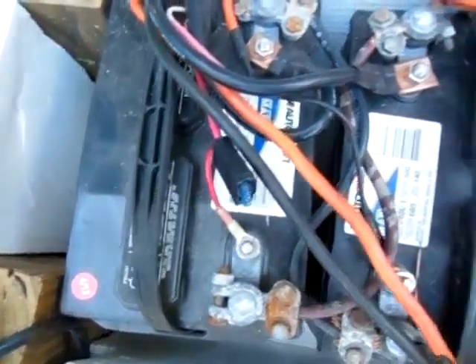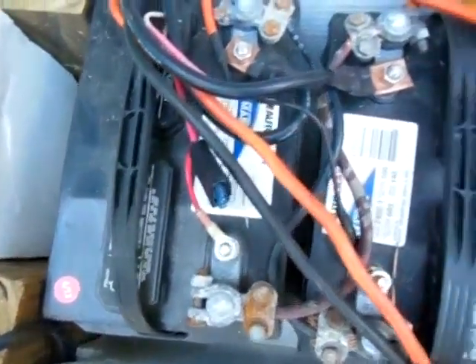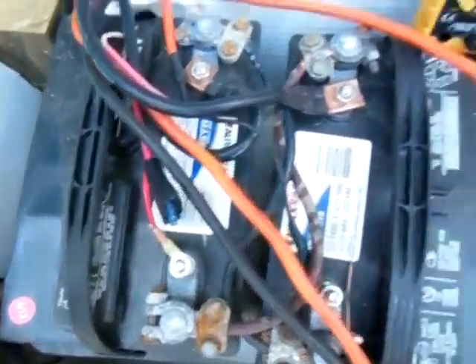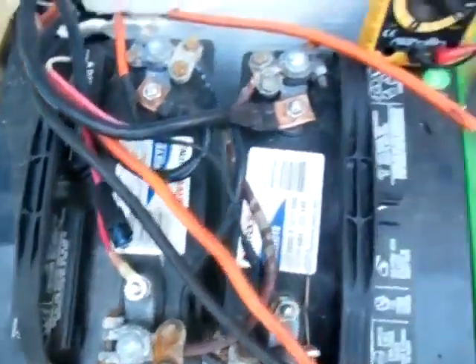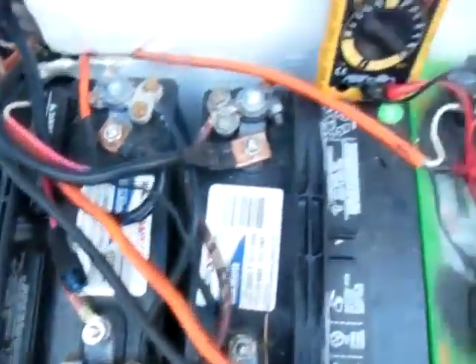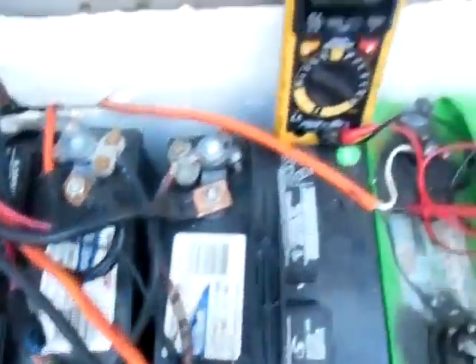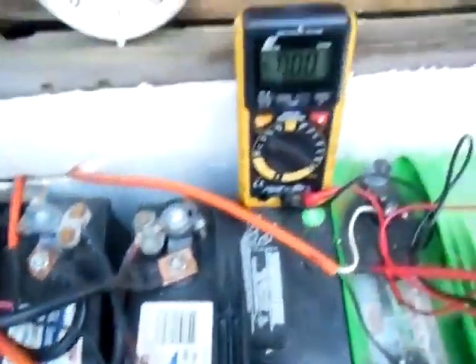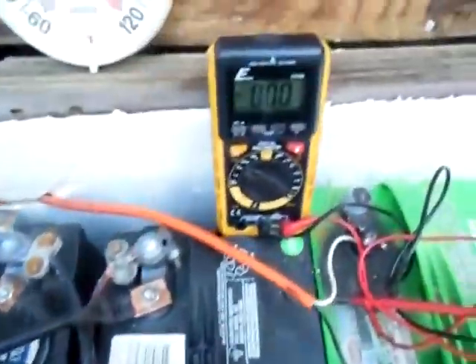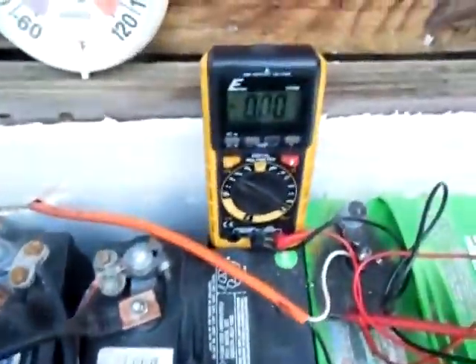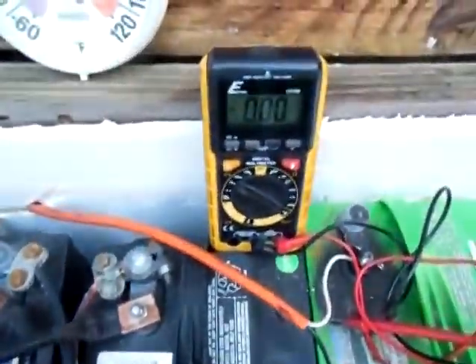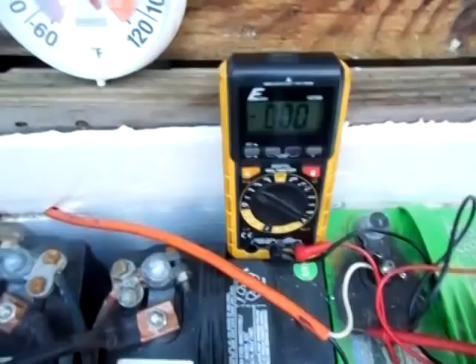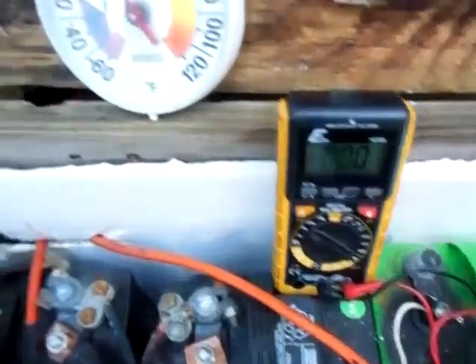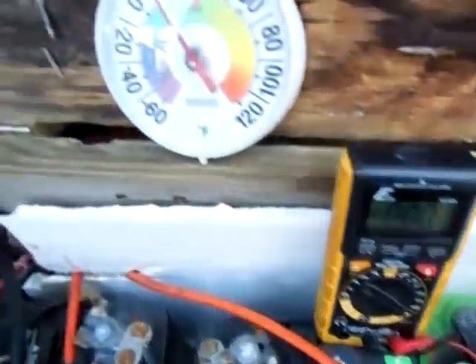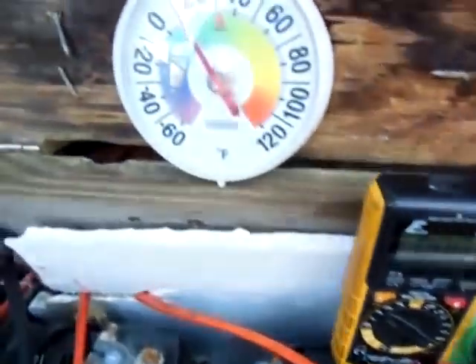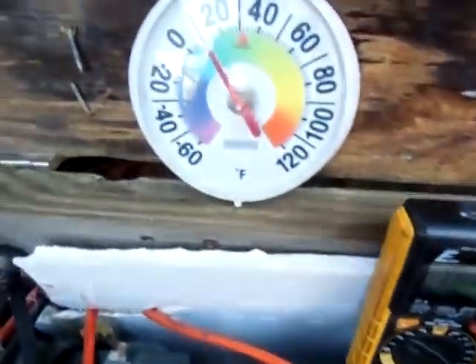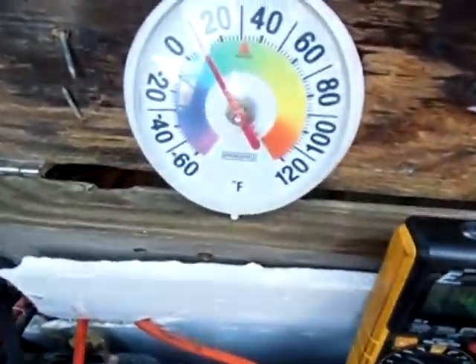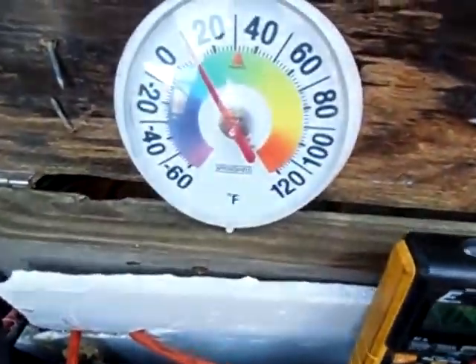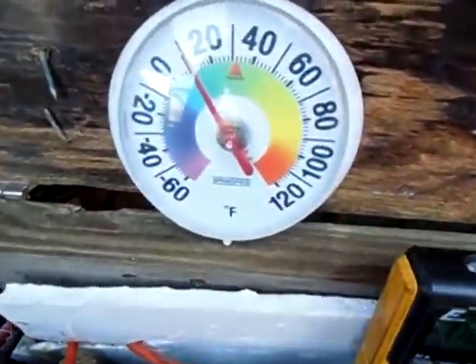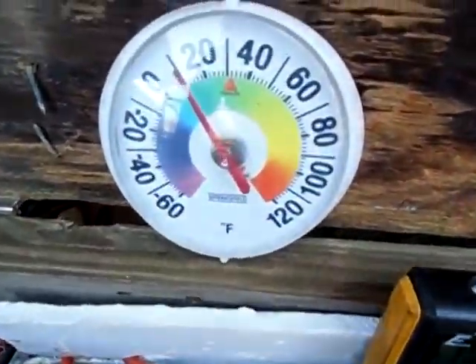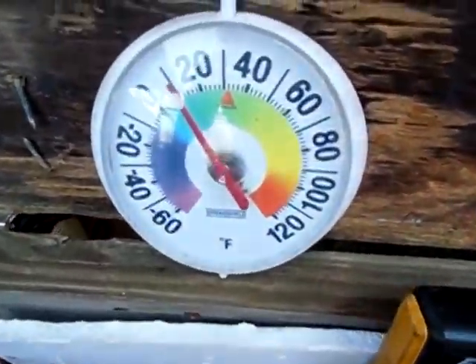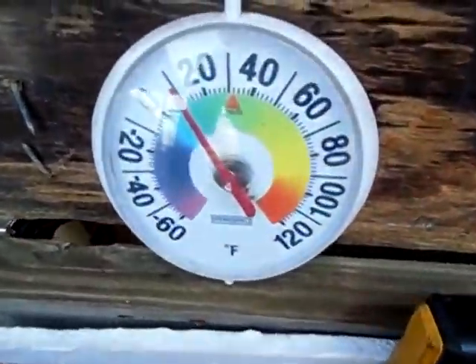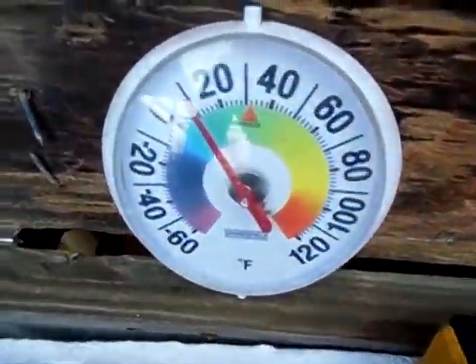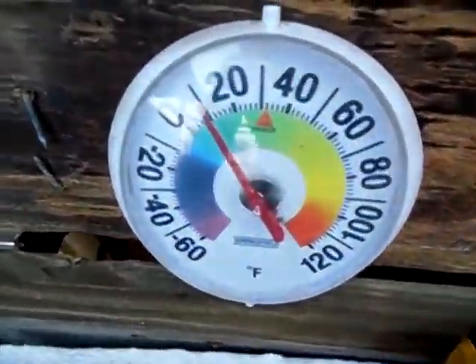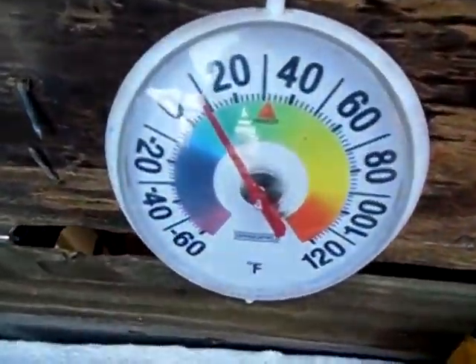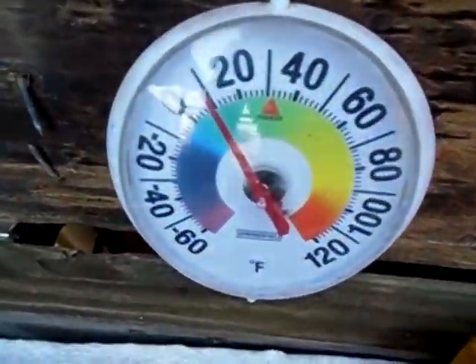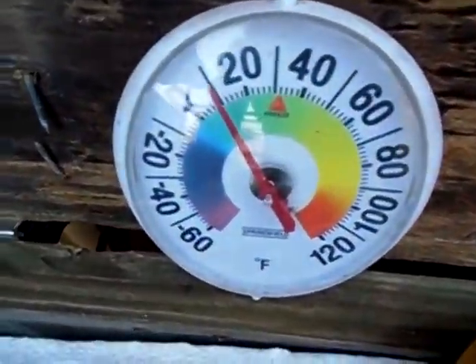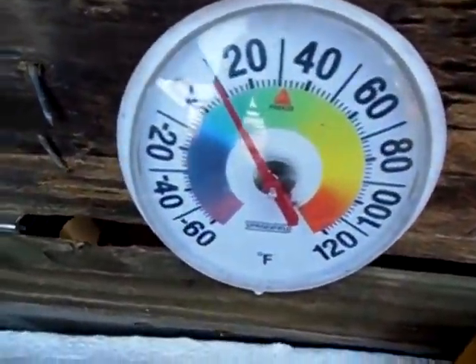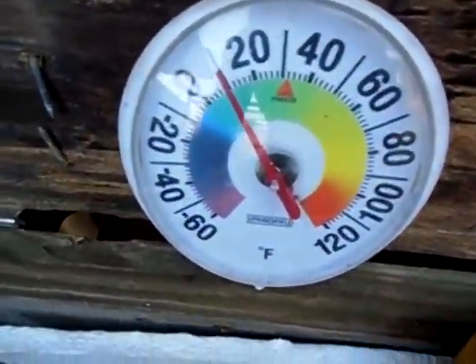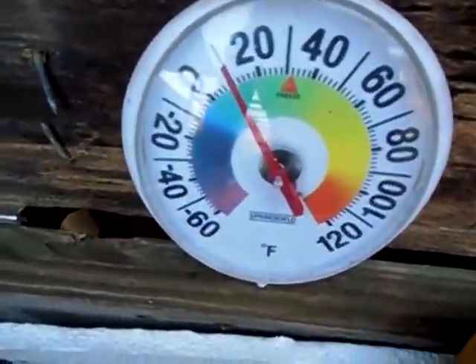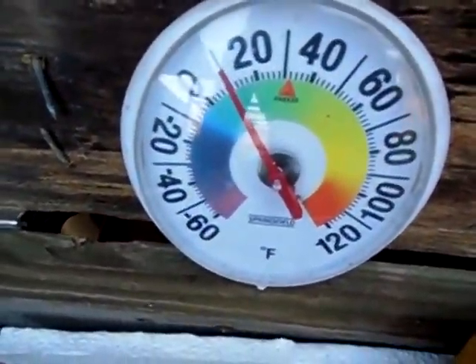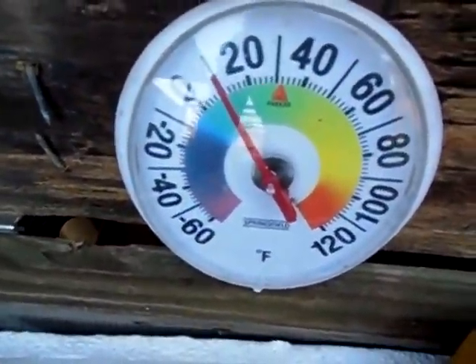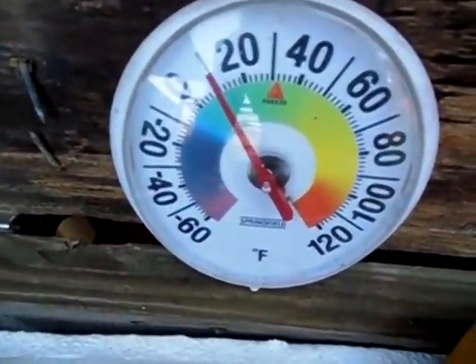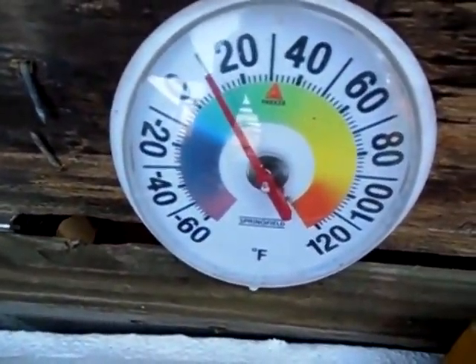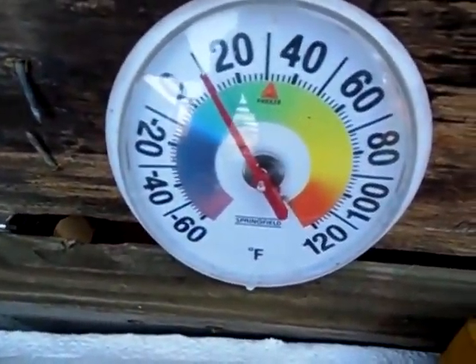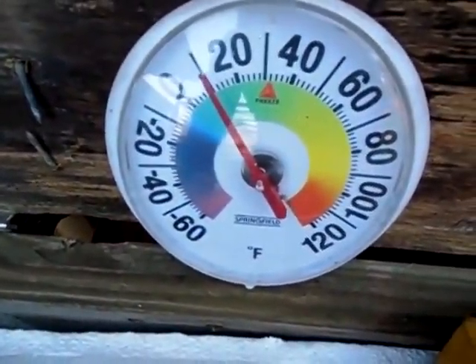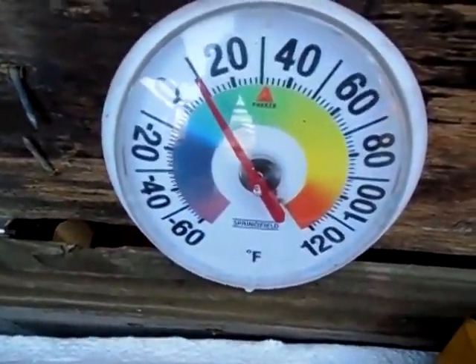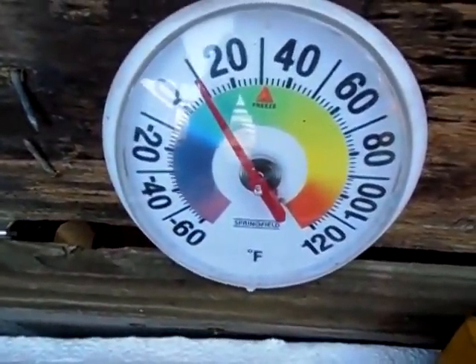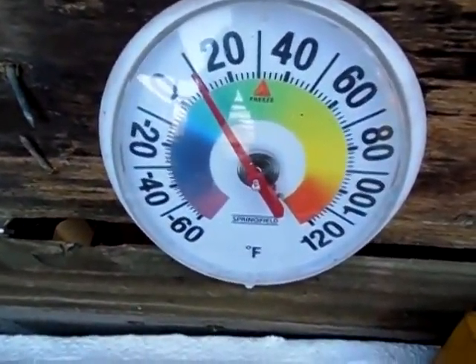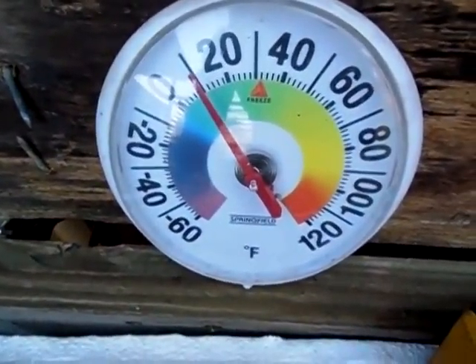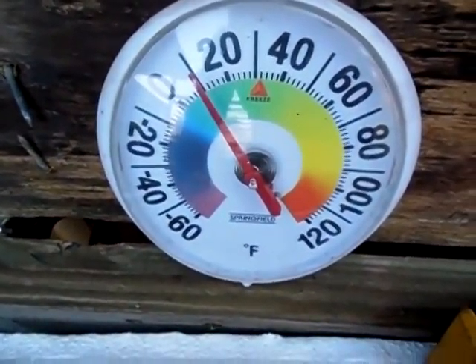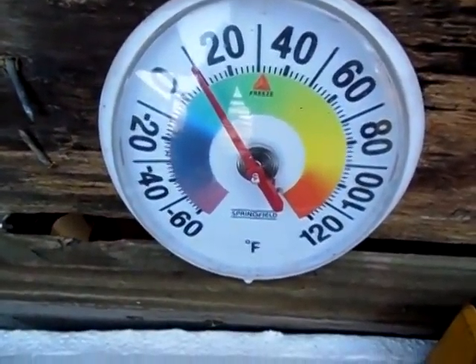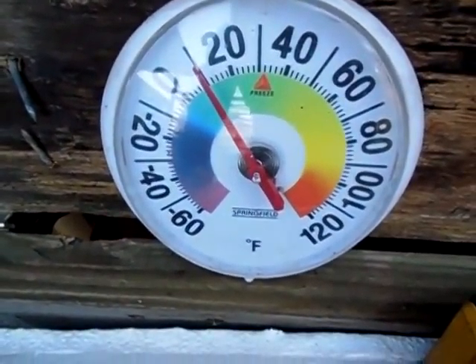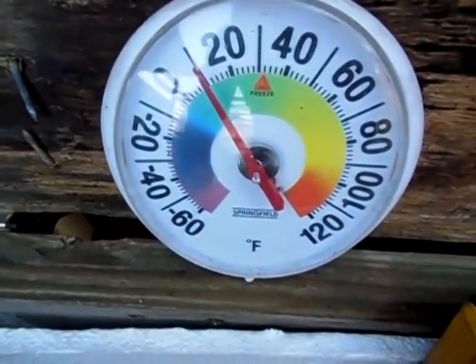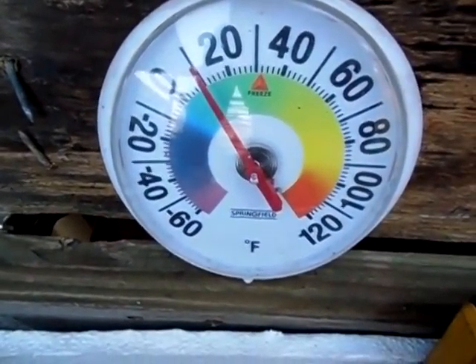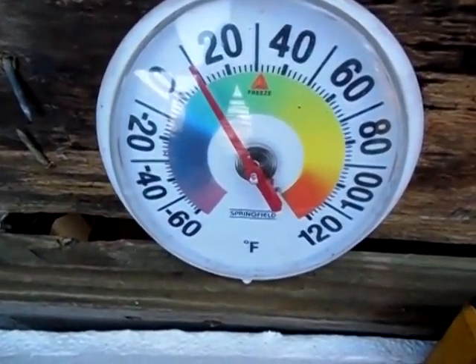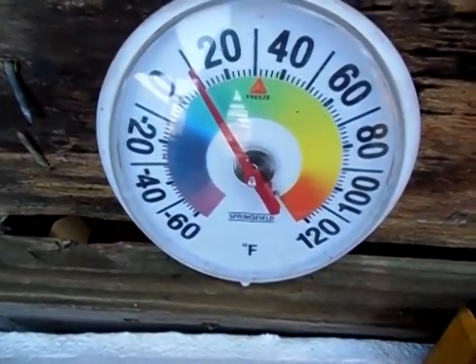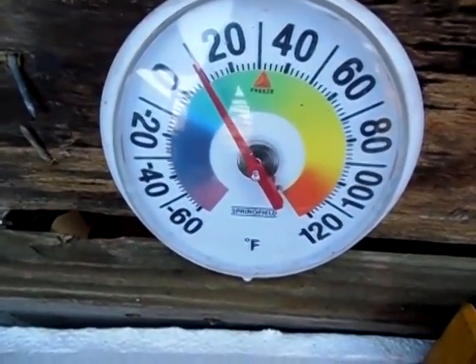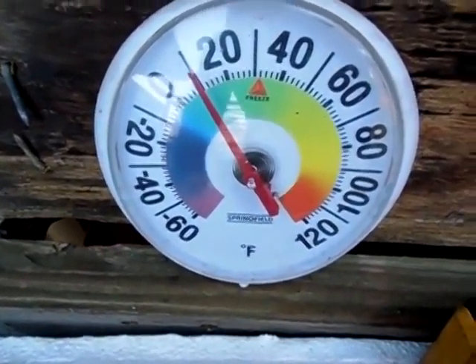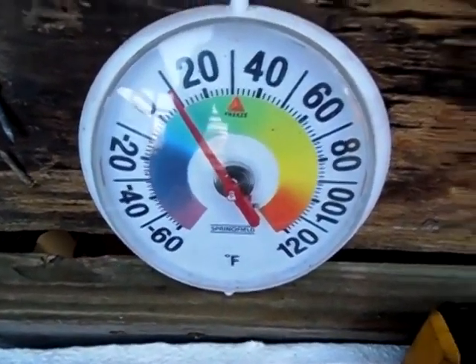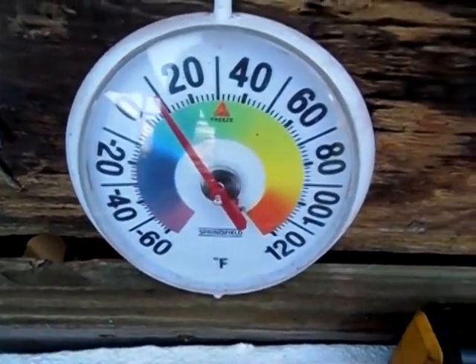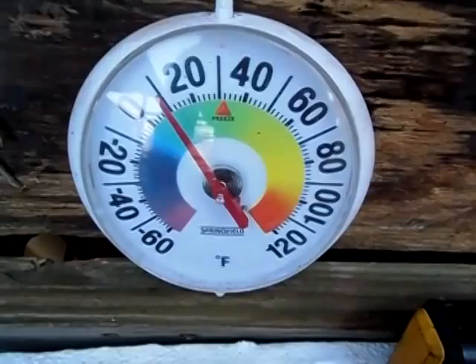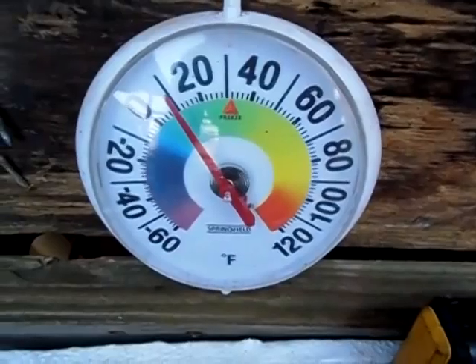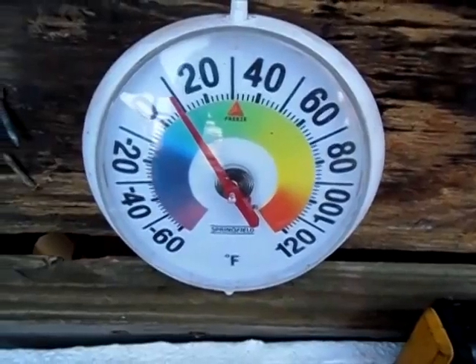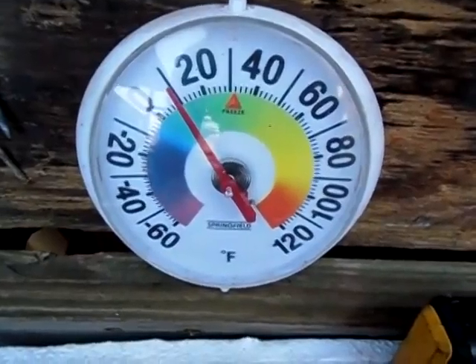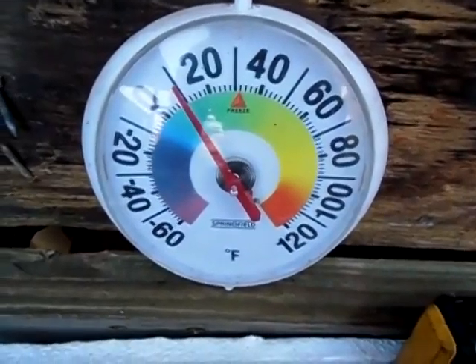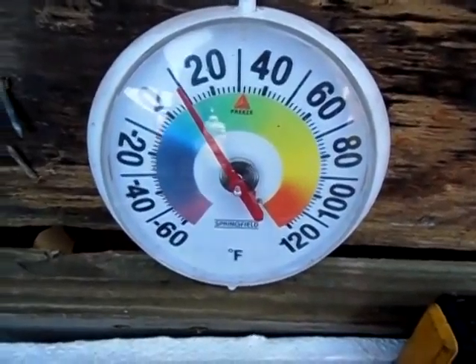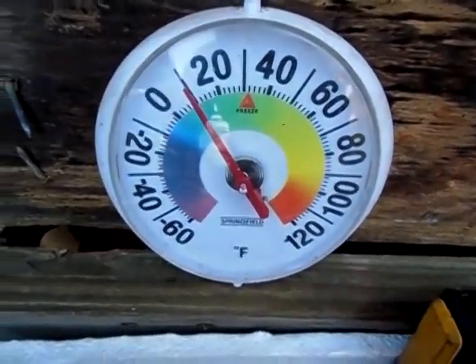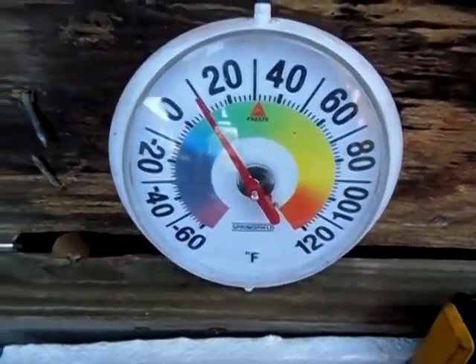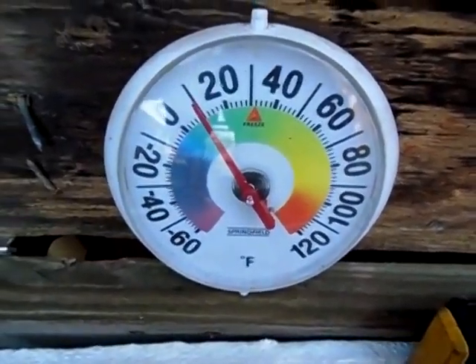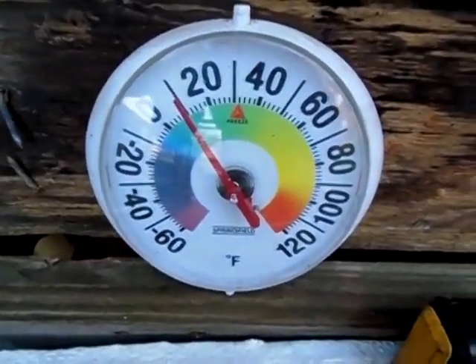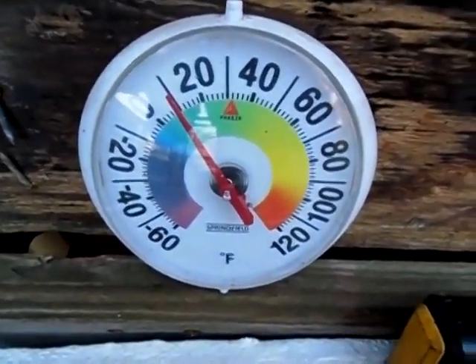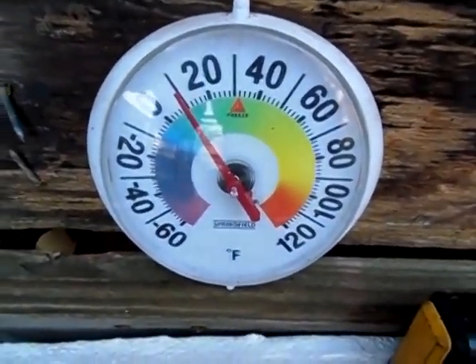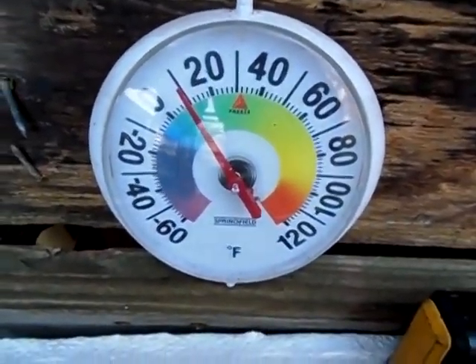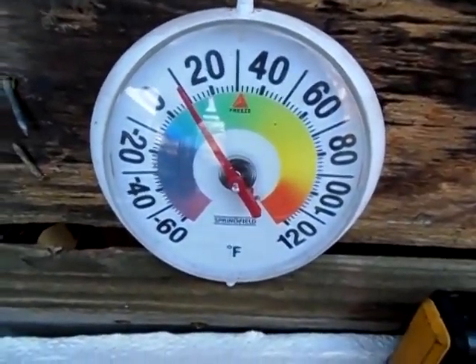Alright guys, I've got to get back in — it's too cold for me. 10 degrees, that's pretty cold for anybody. Hope you all liked this video. Take care.